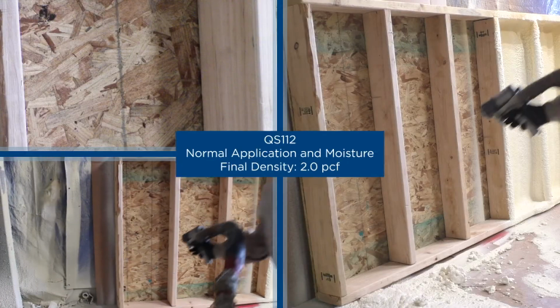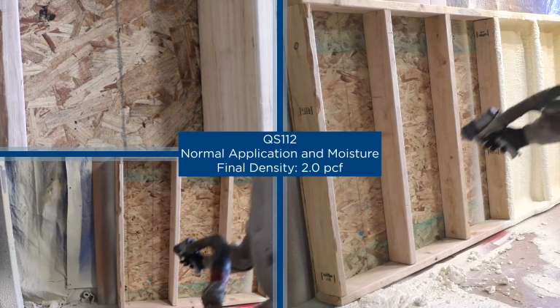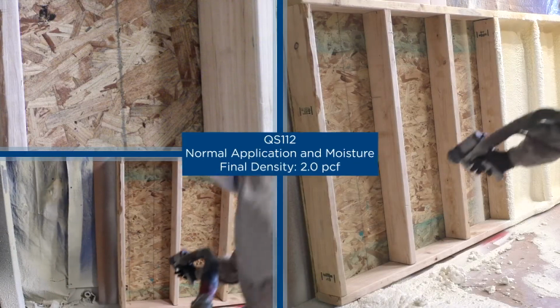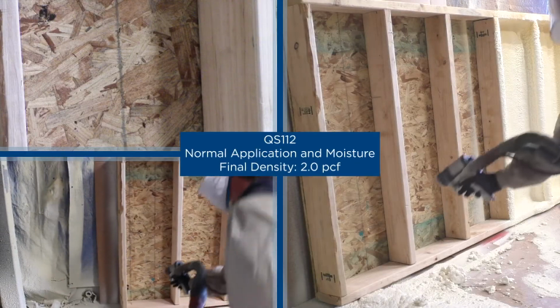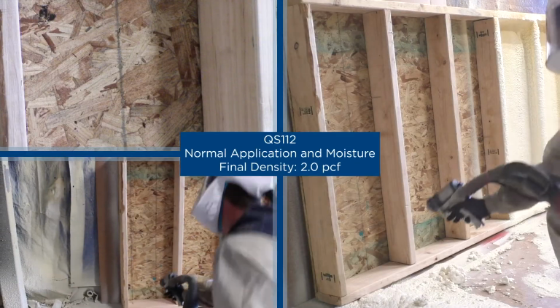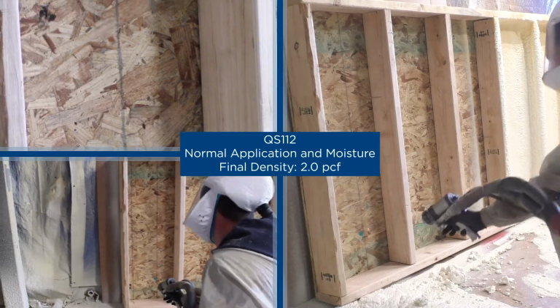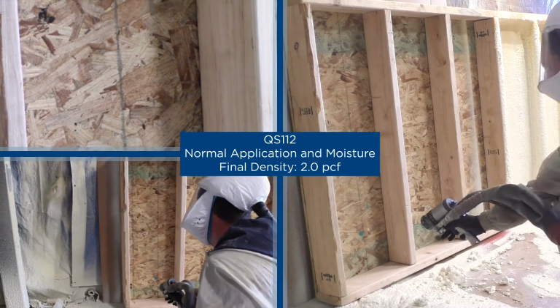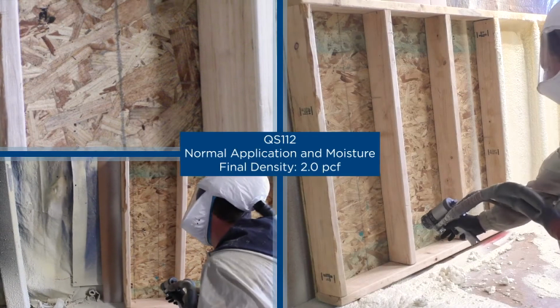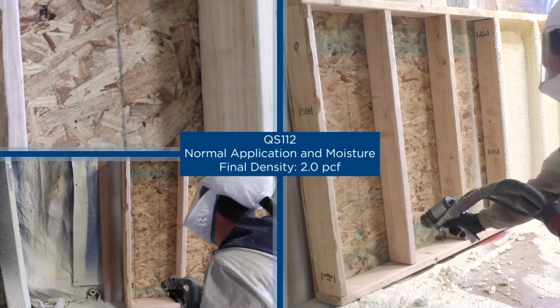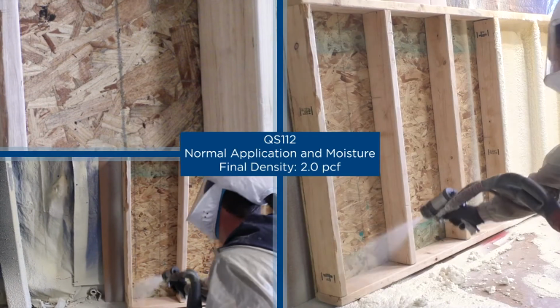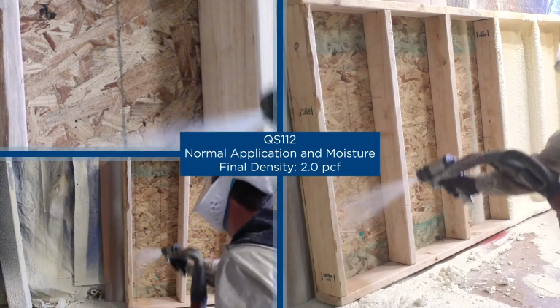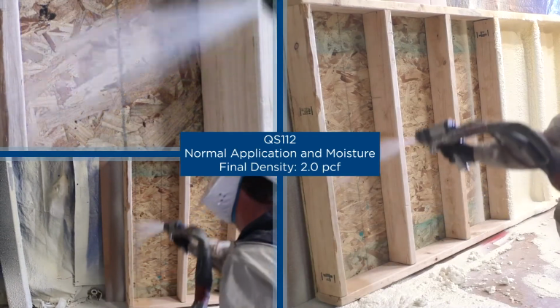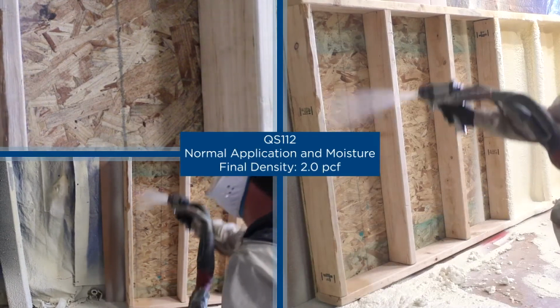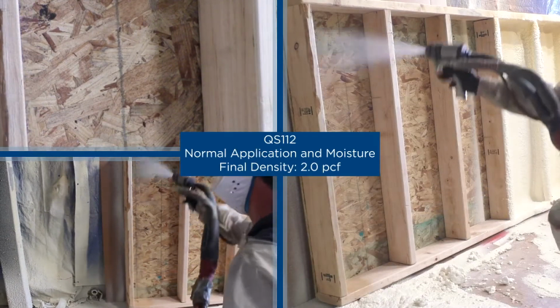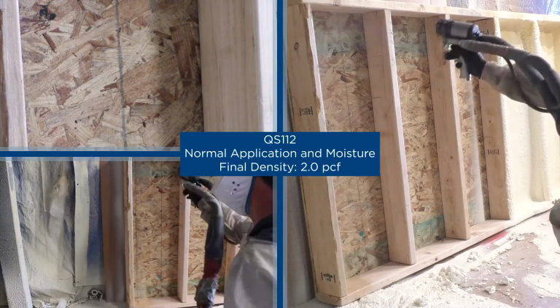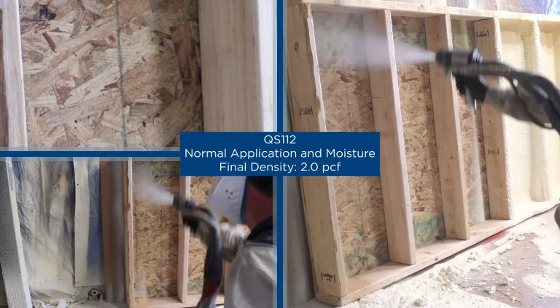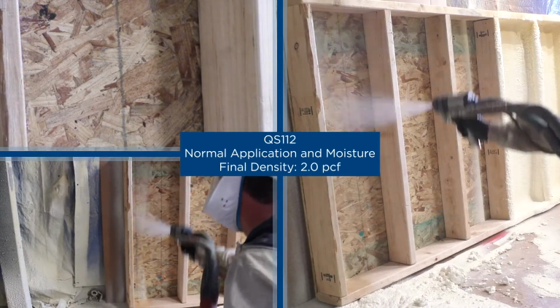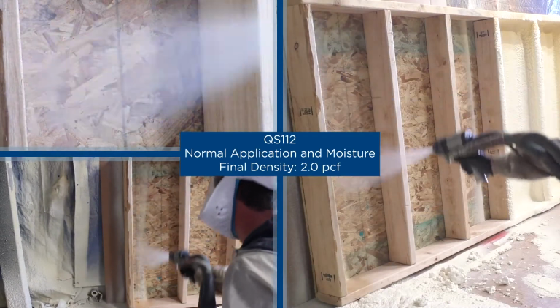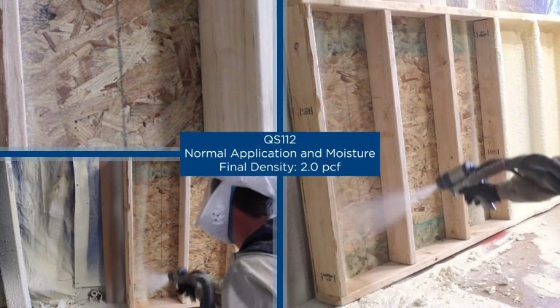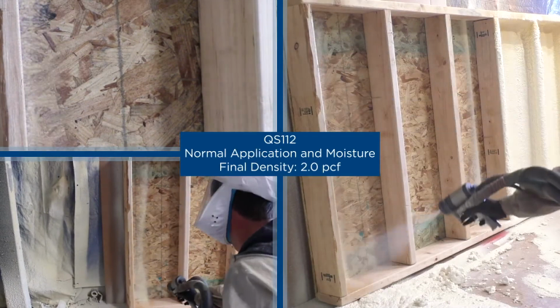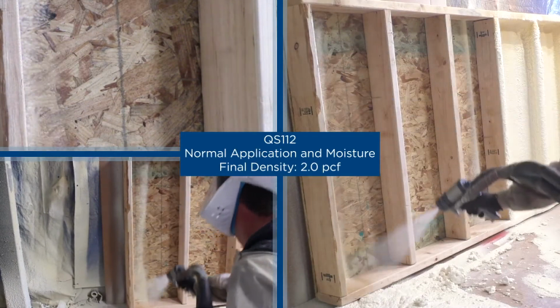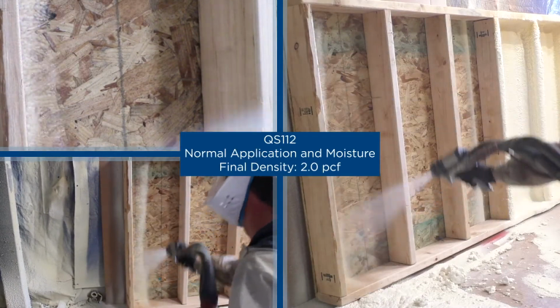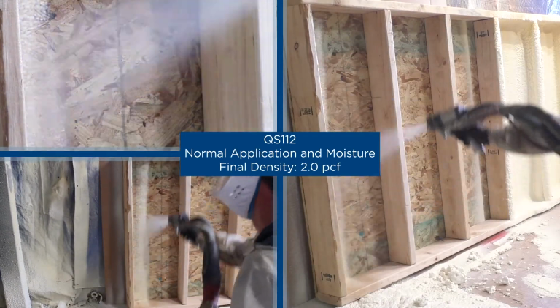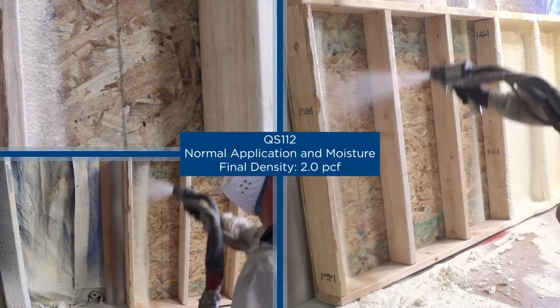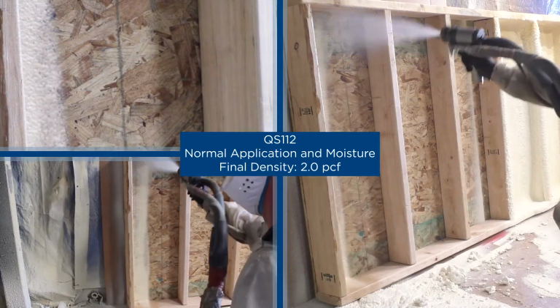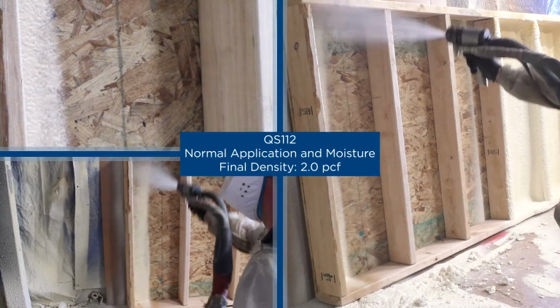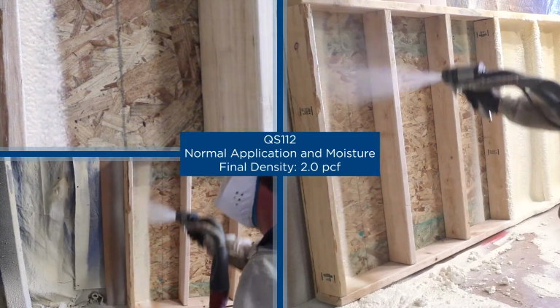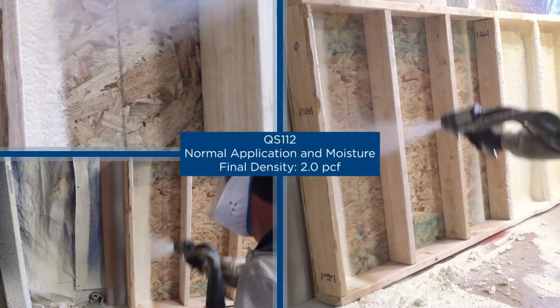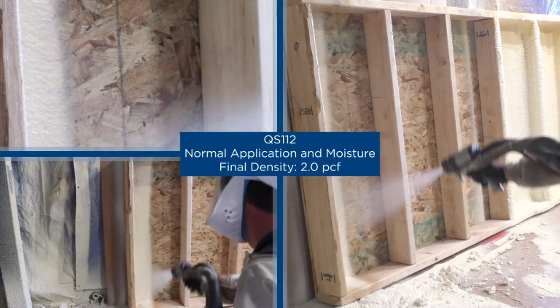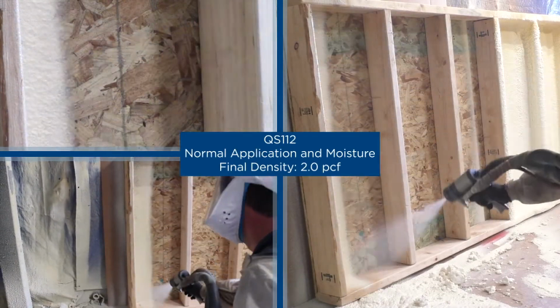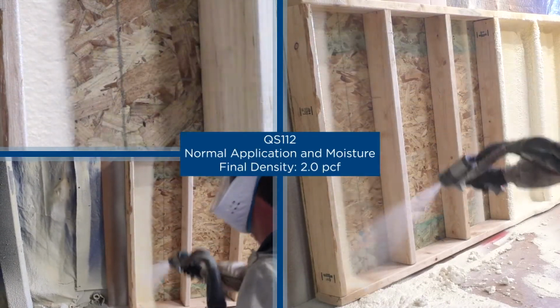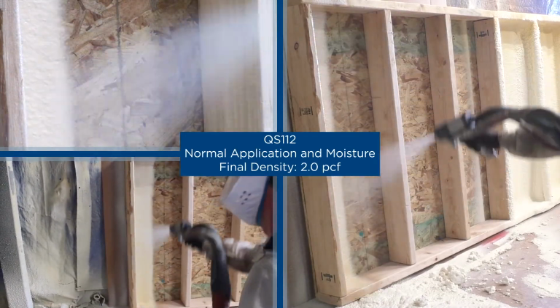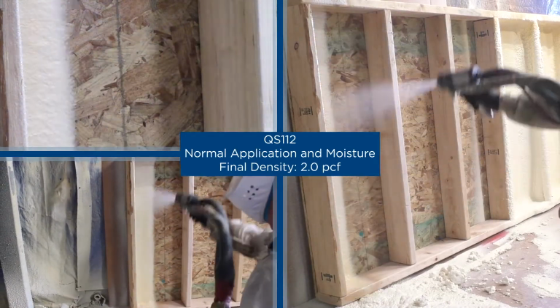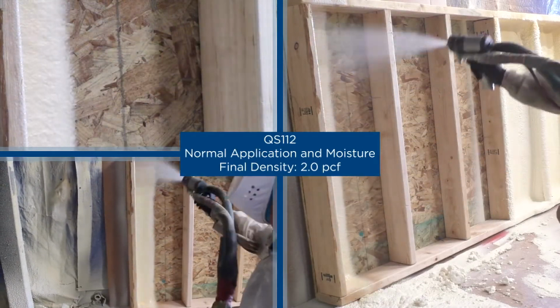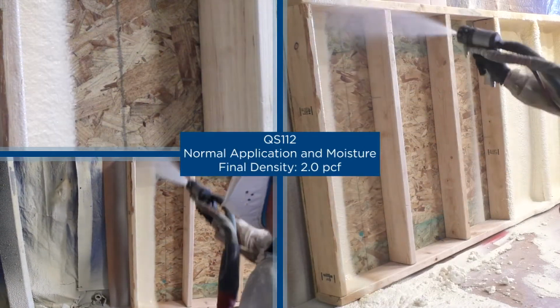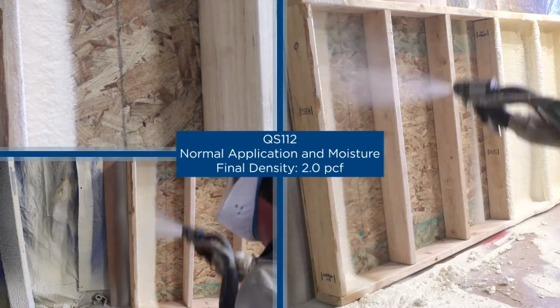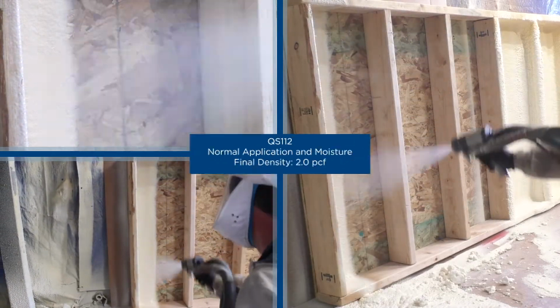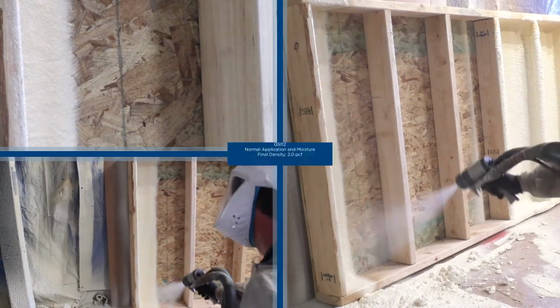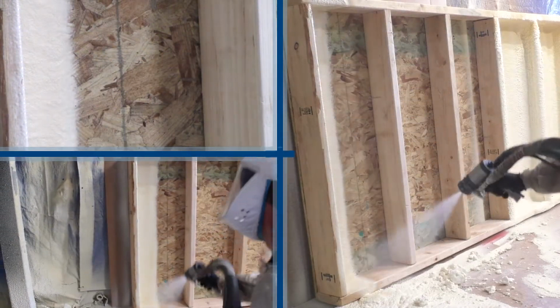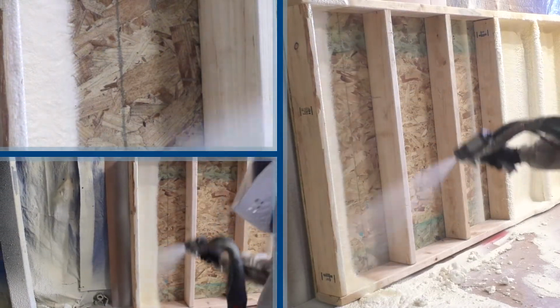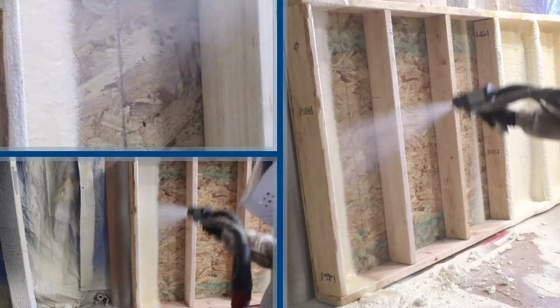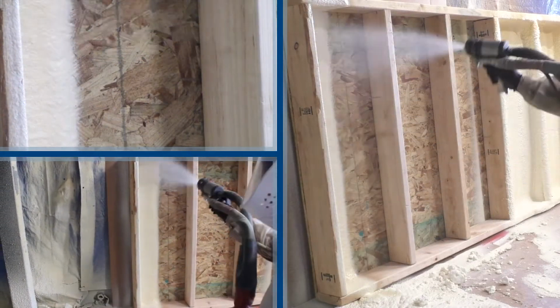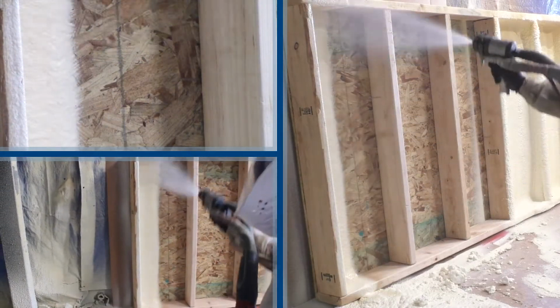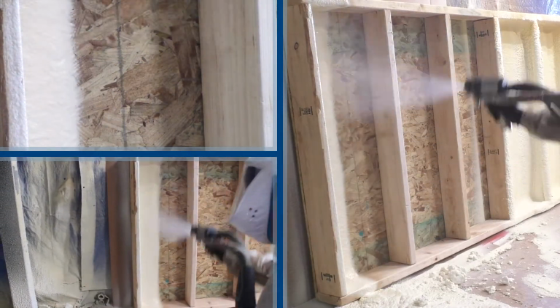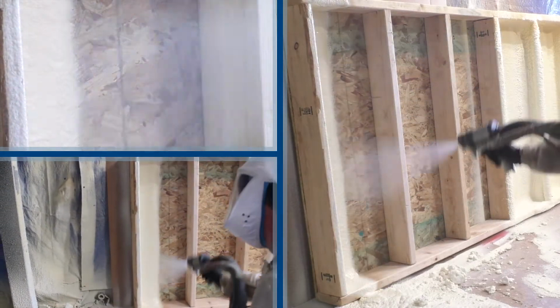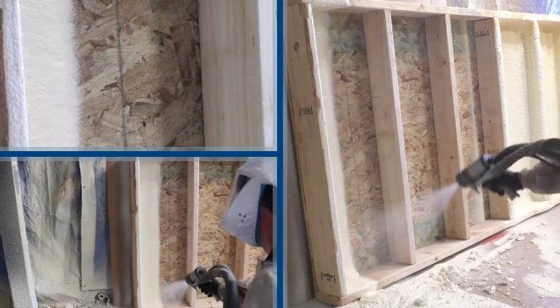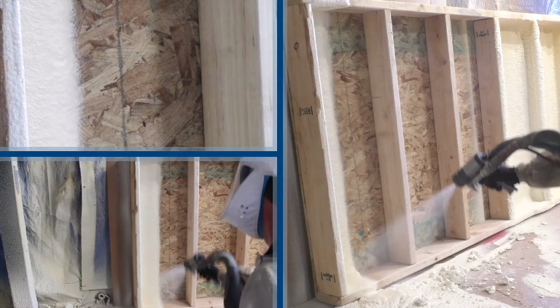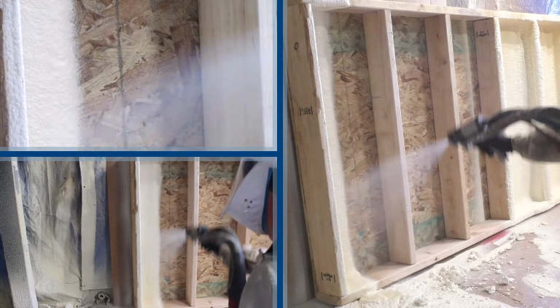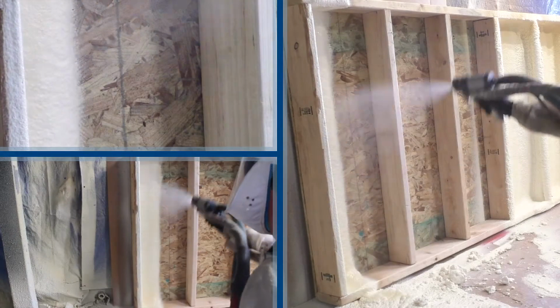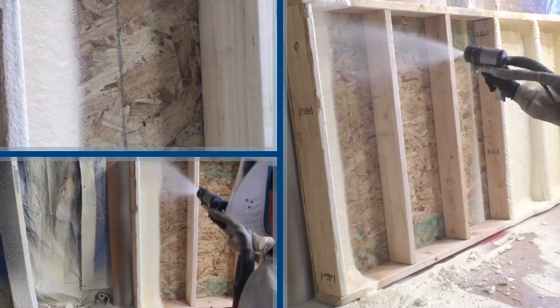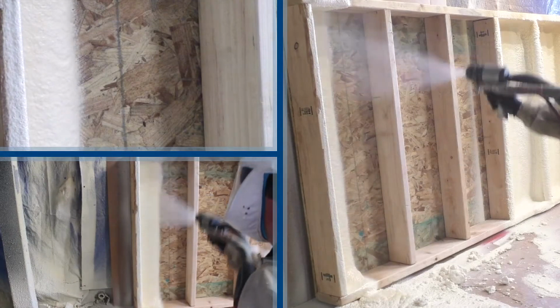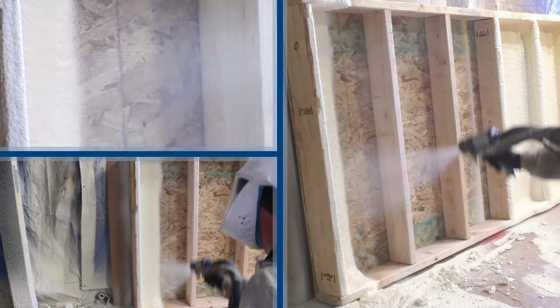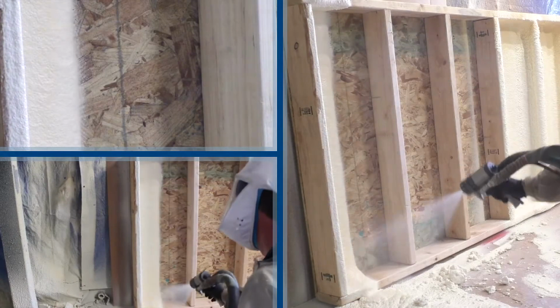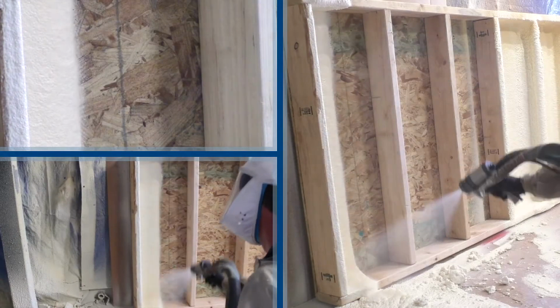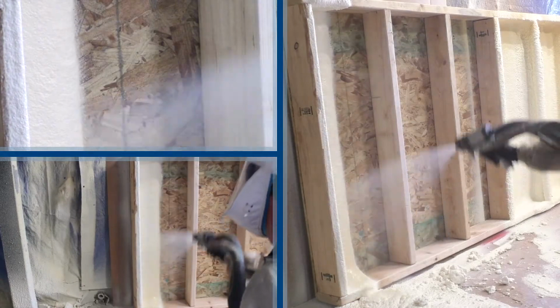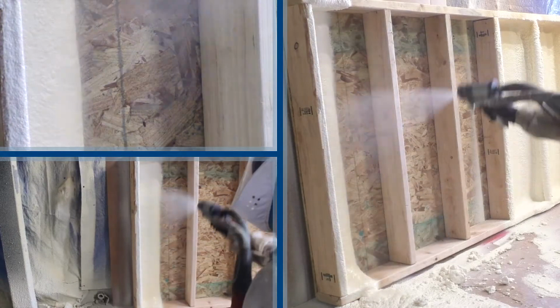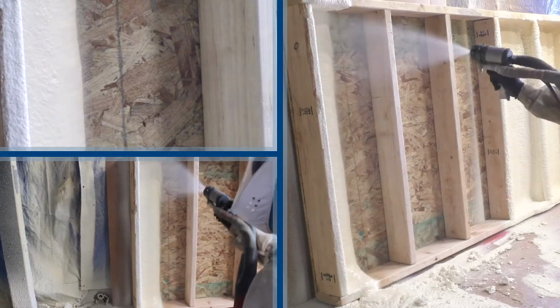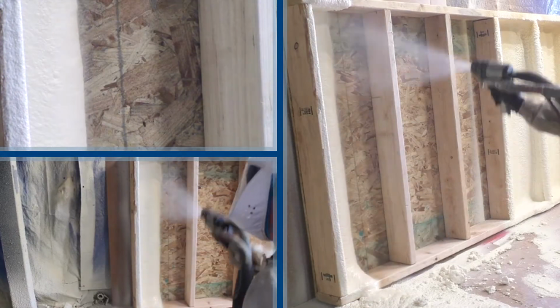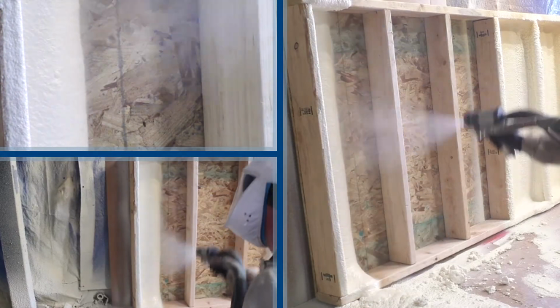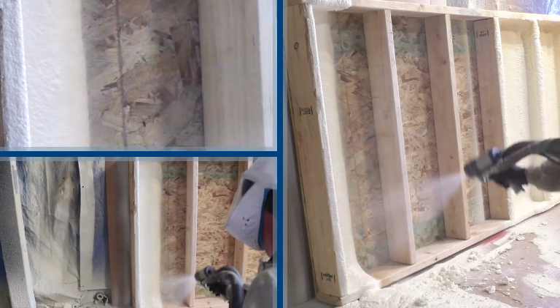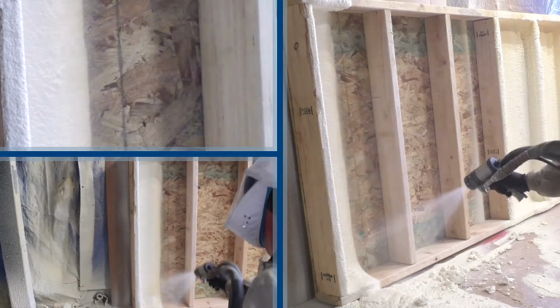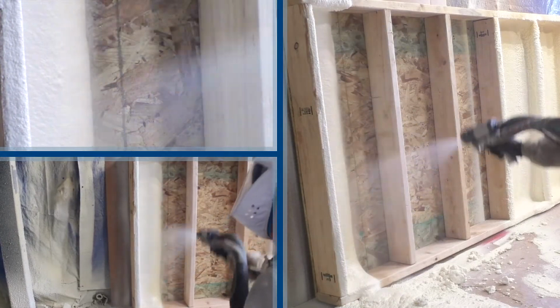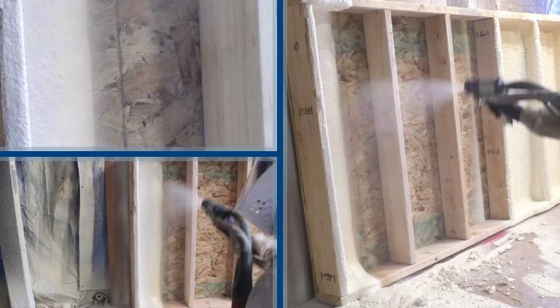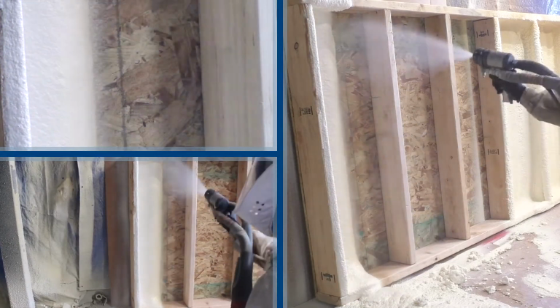Here we spray QS112 with a normal application and normal moisture against OSB, like we were spraying a roofline once again.